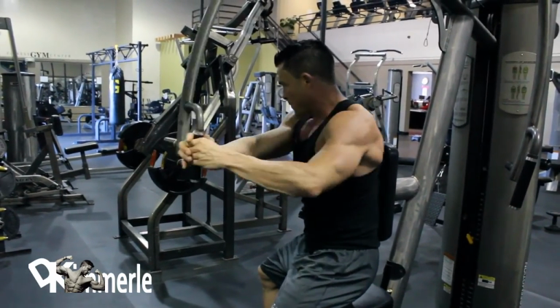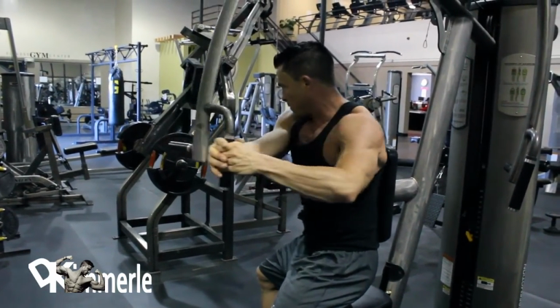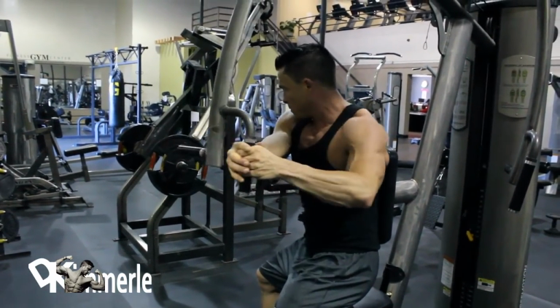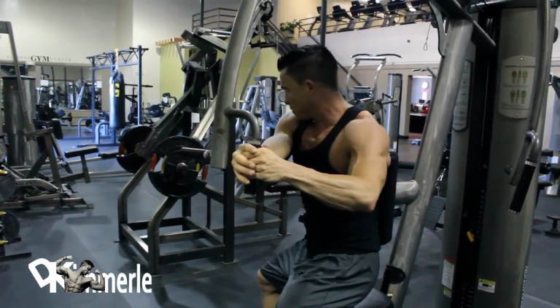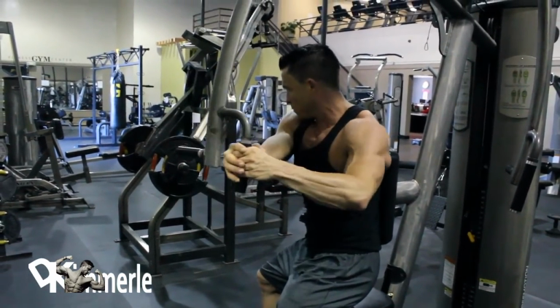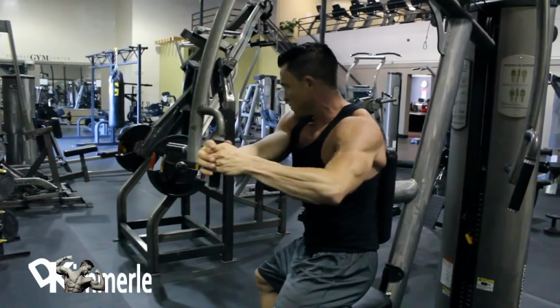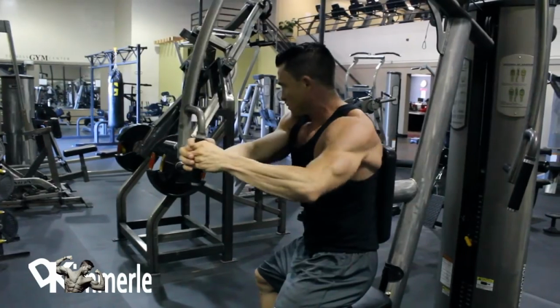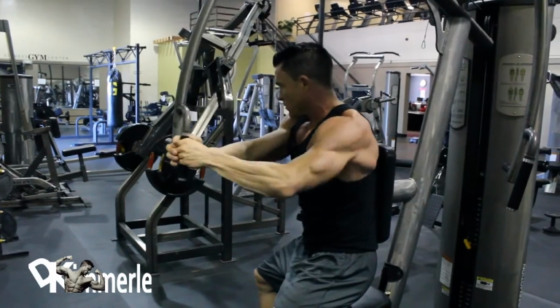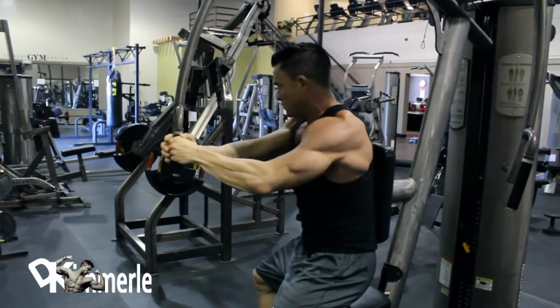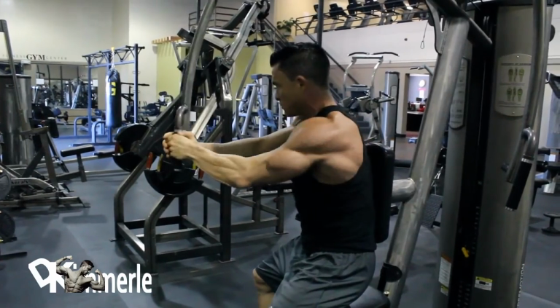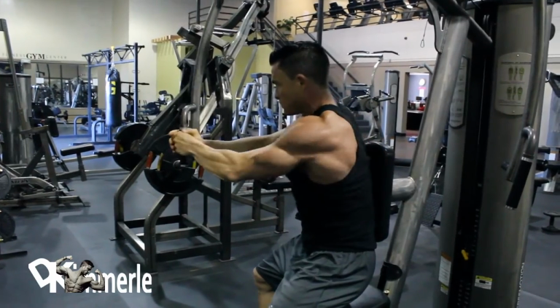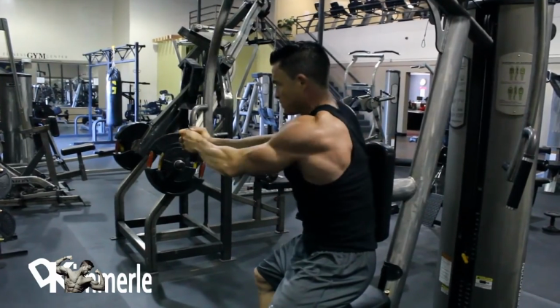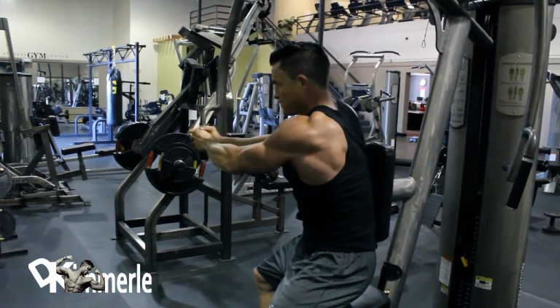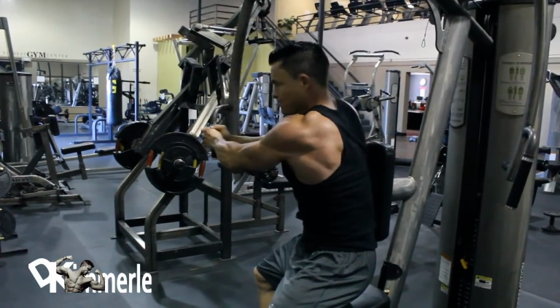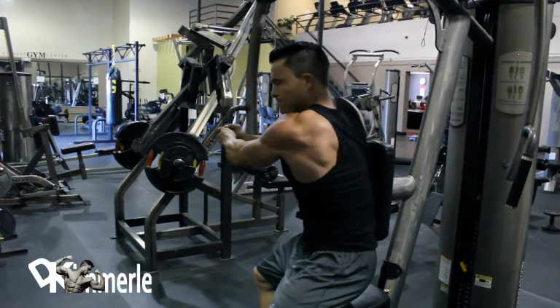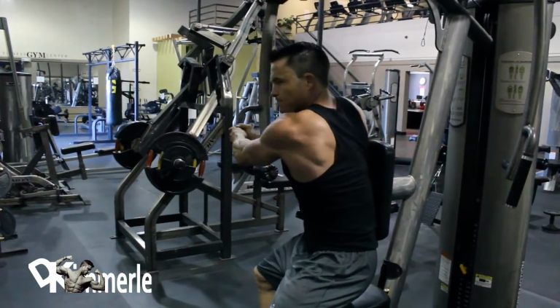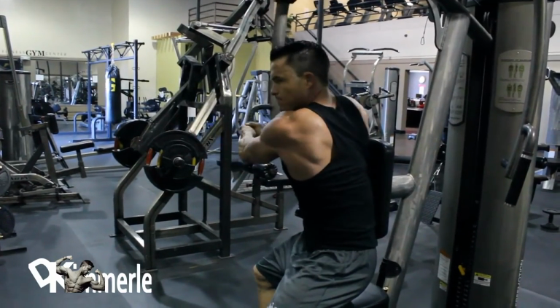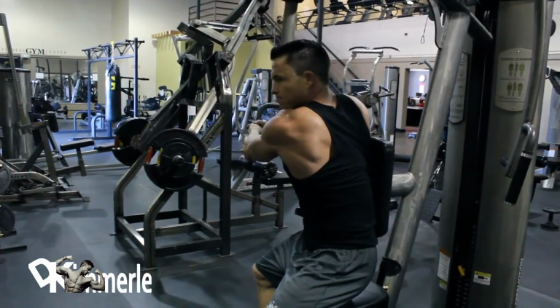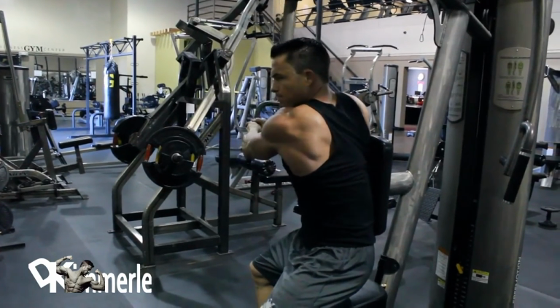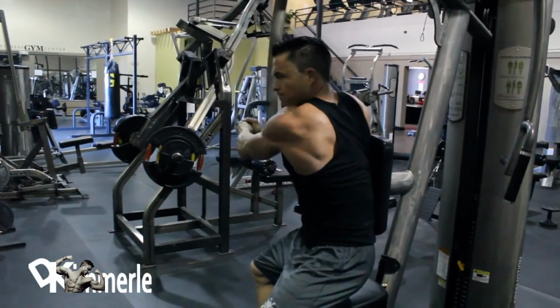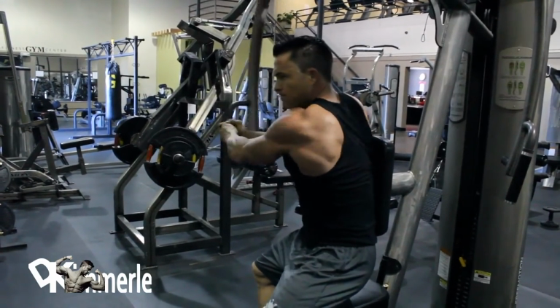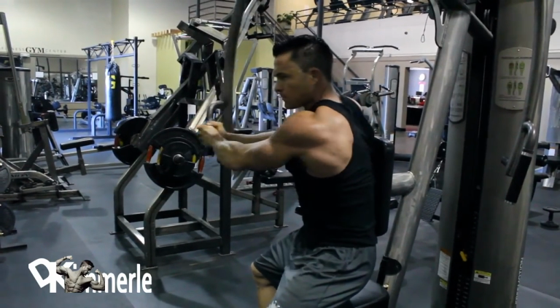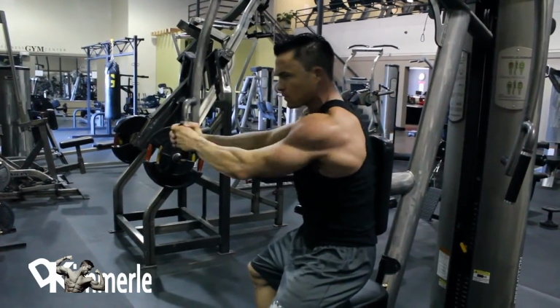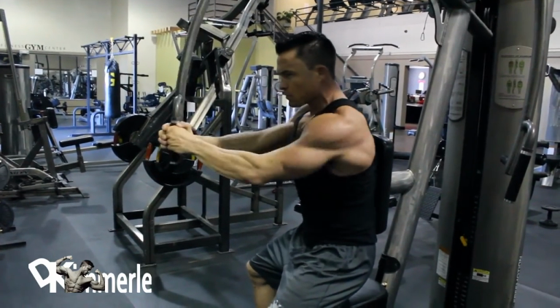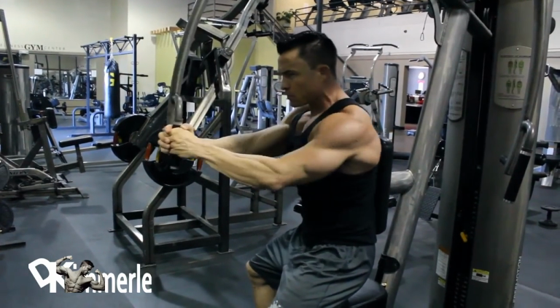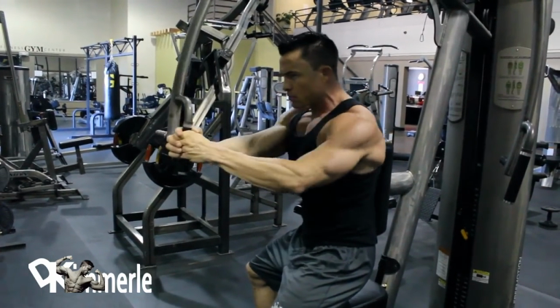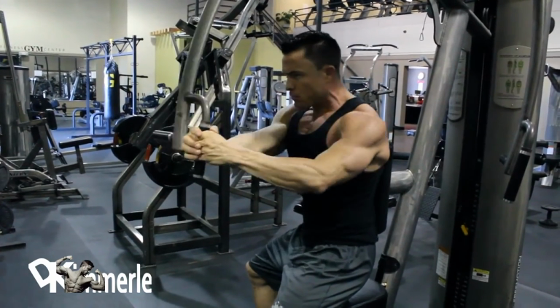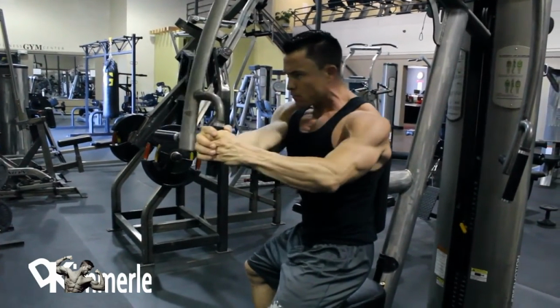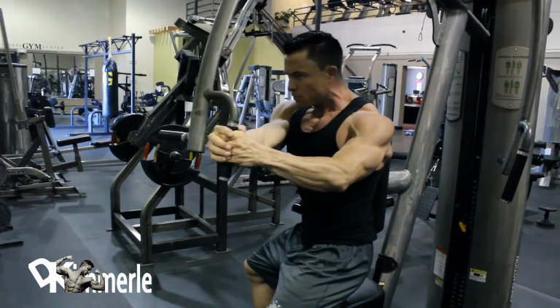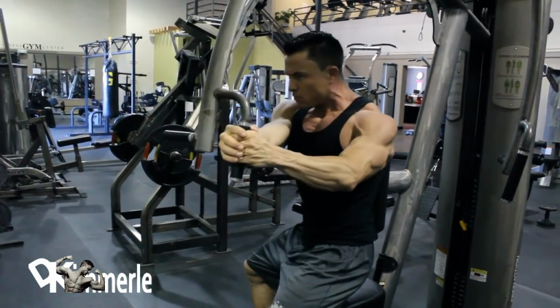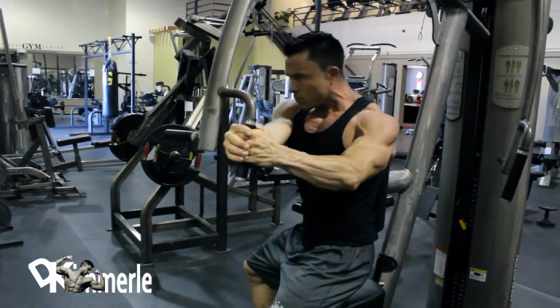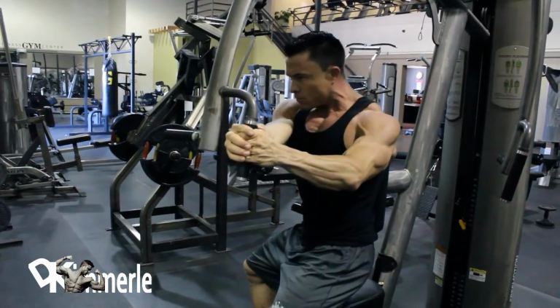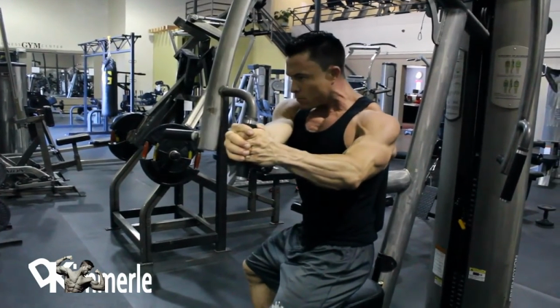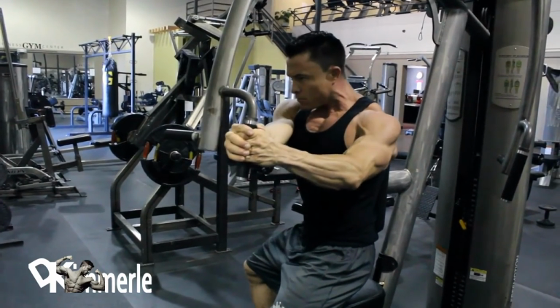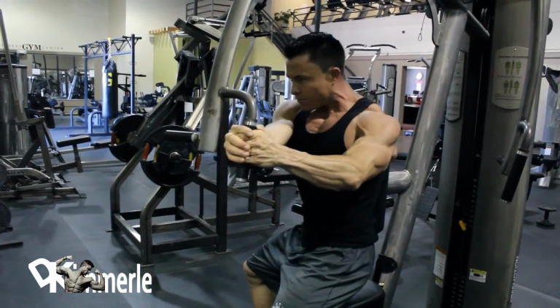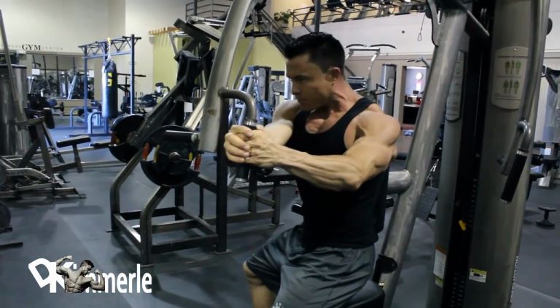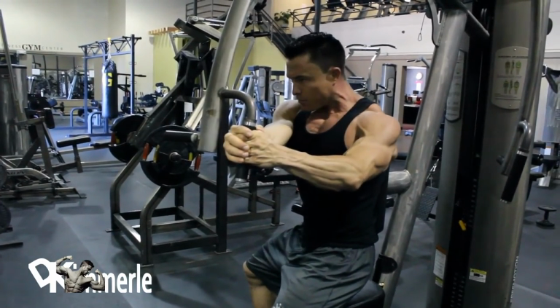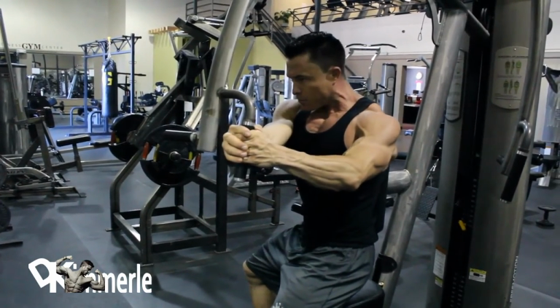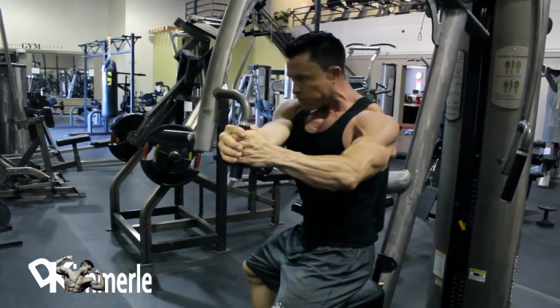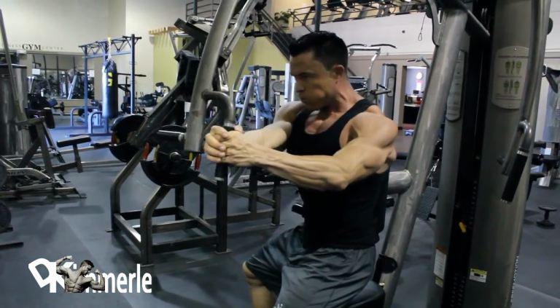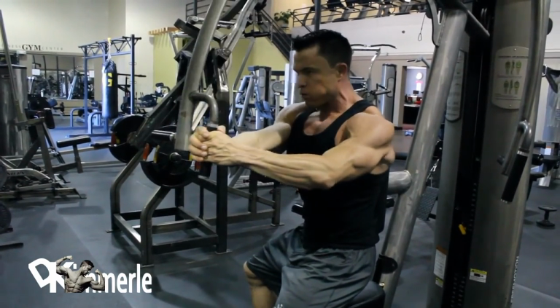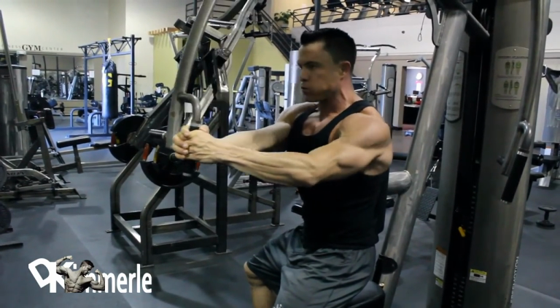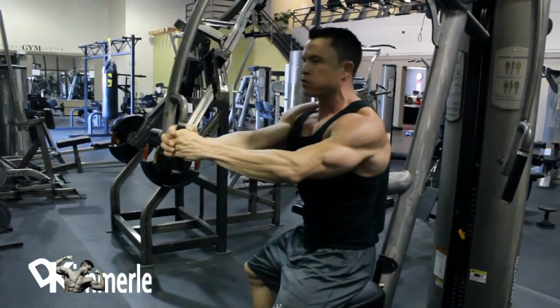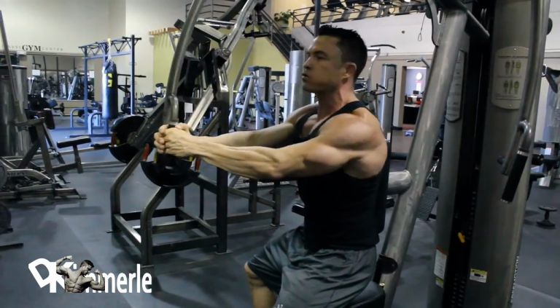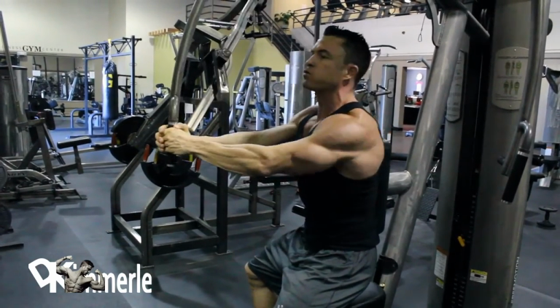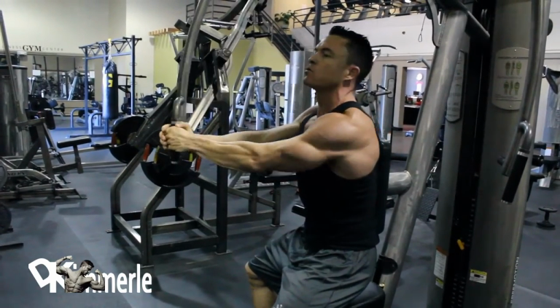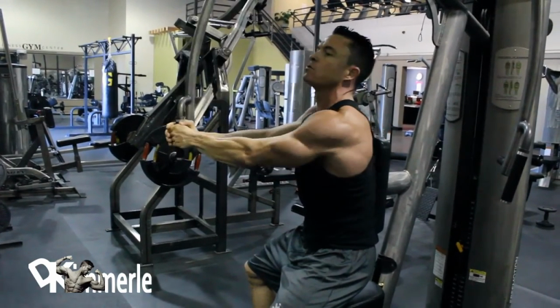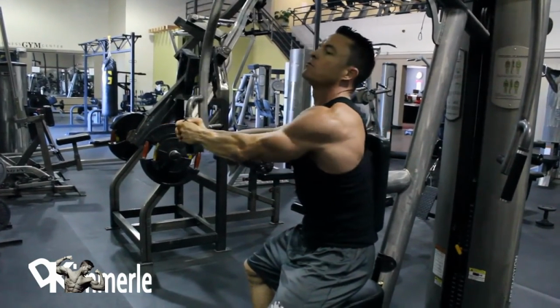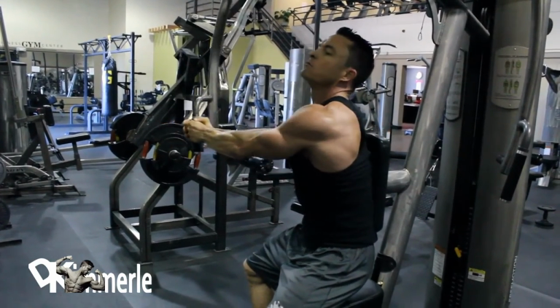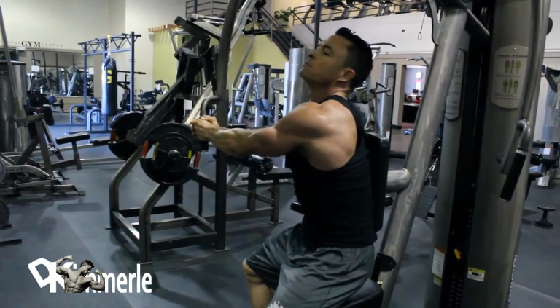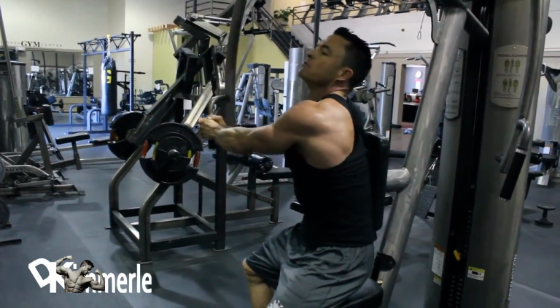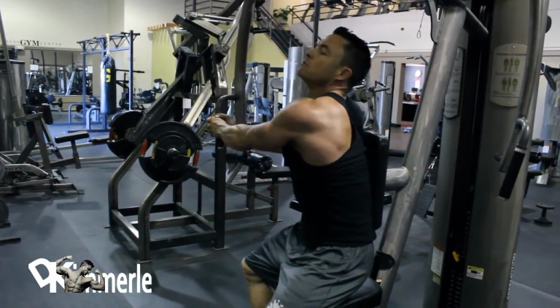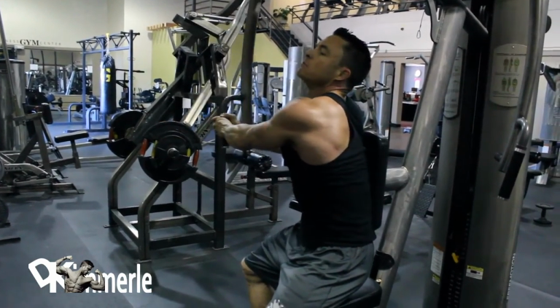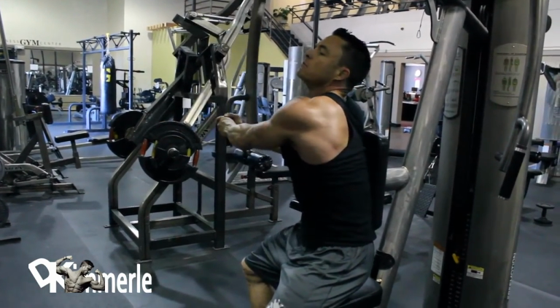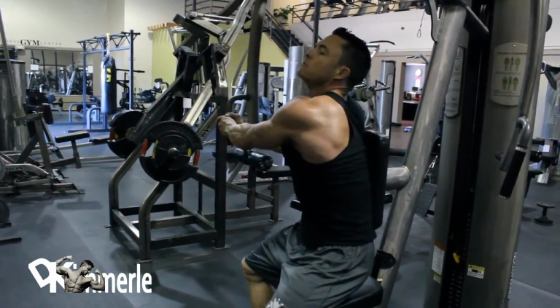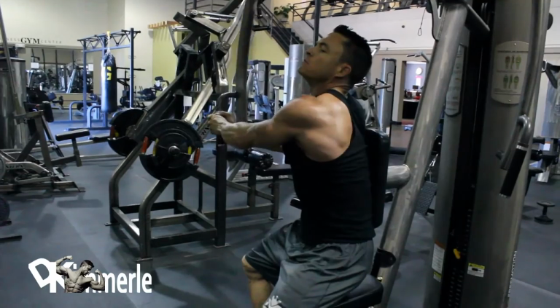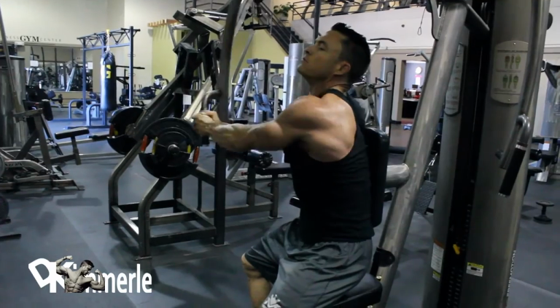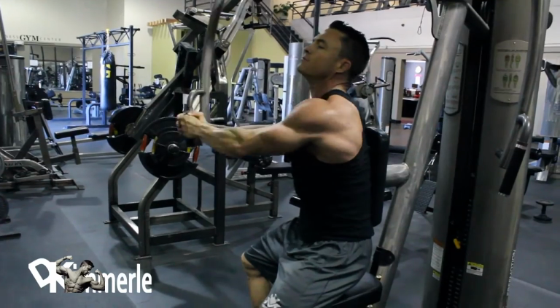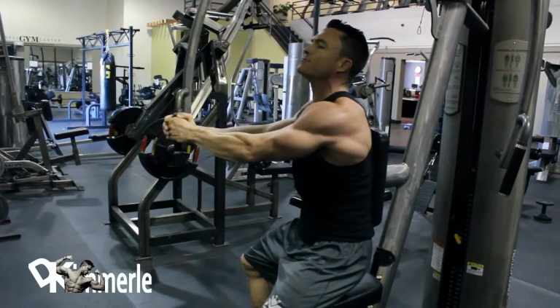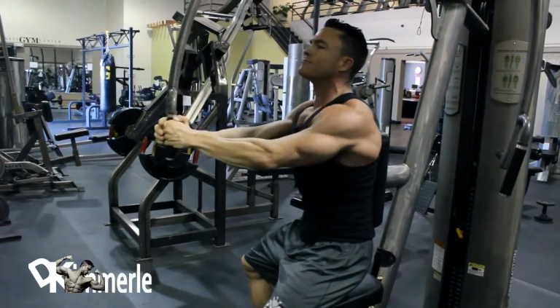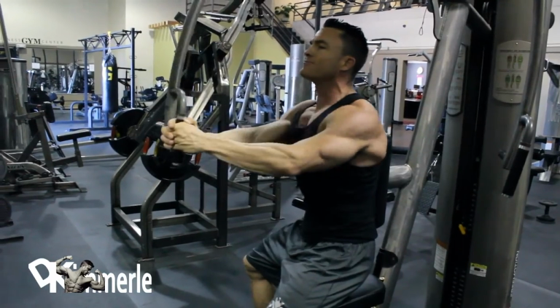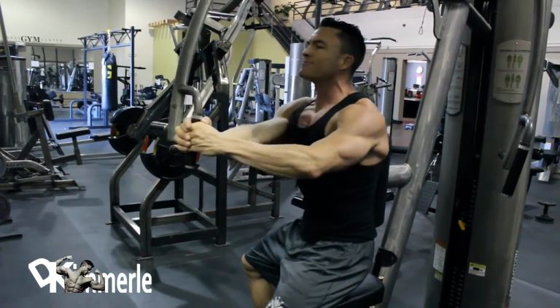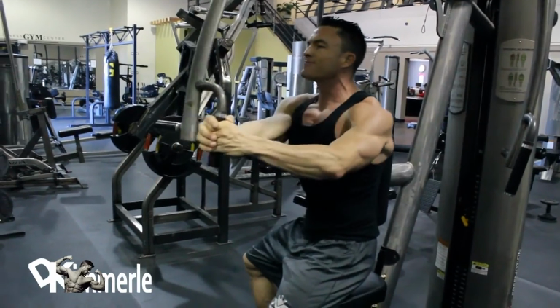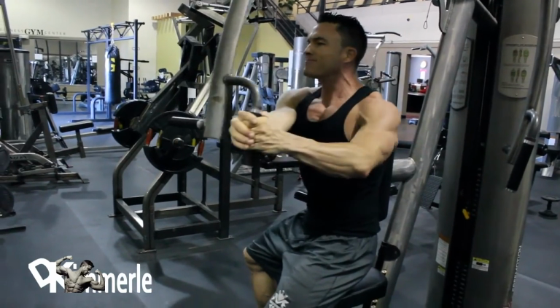You see a striation in the top chest? Lift your chin back so we can see that light. Watch that chest come across.